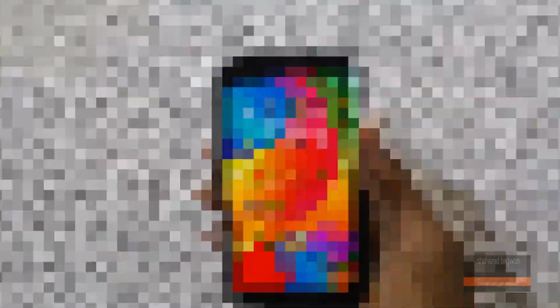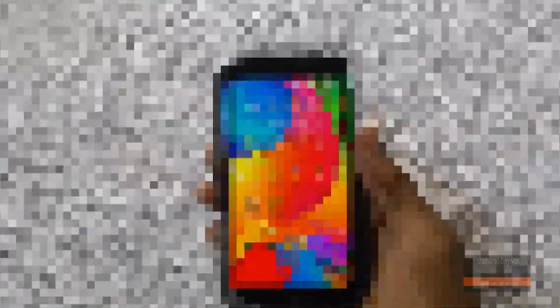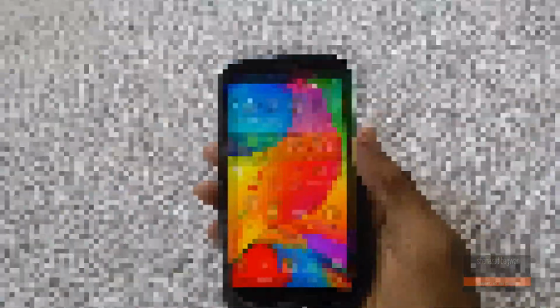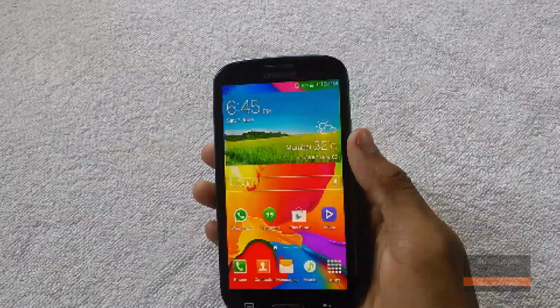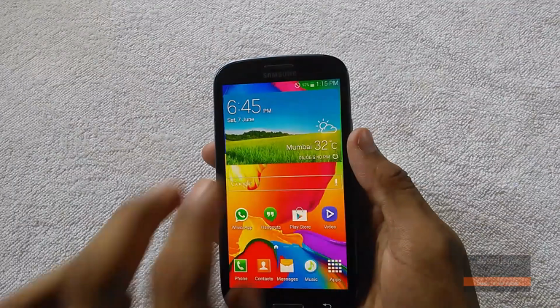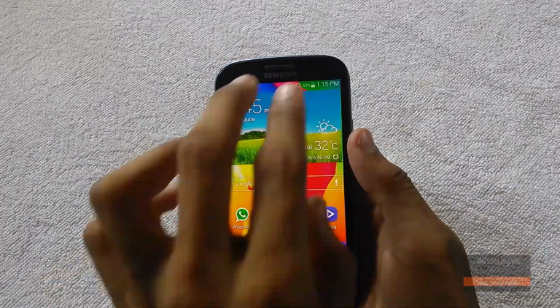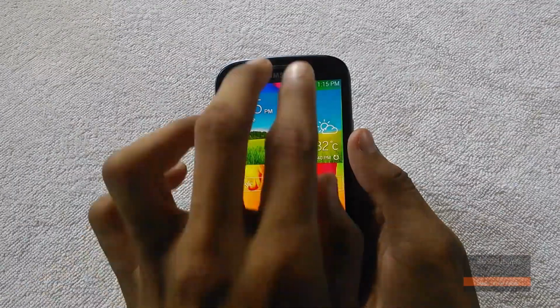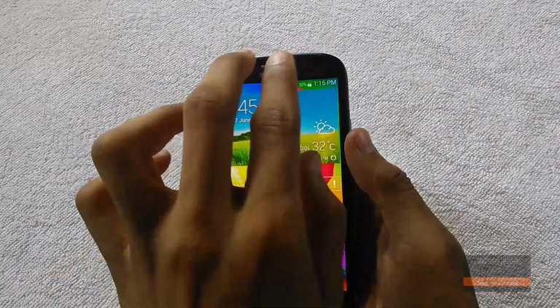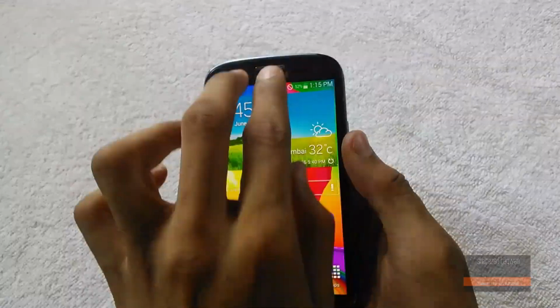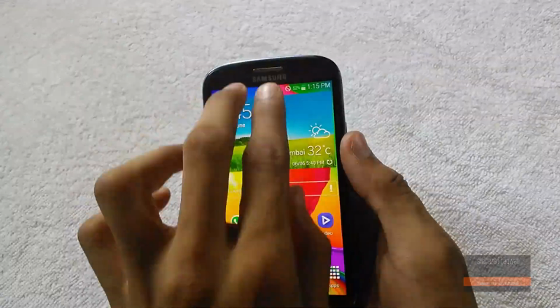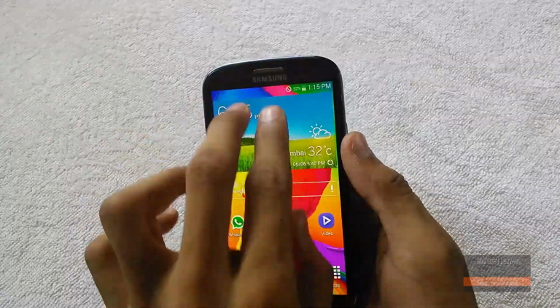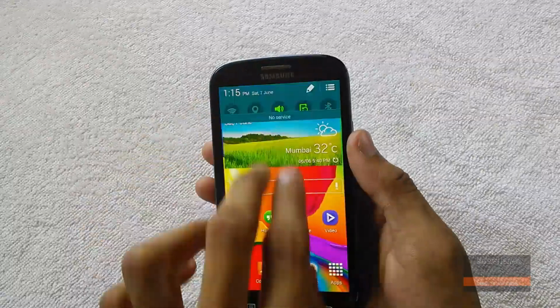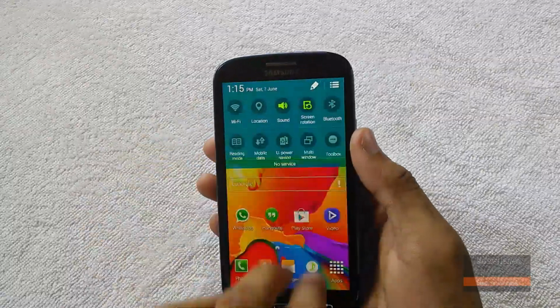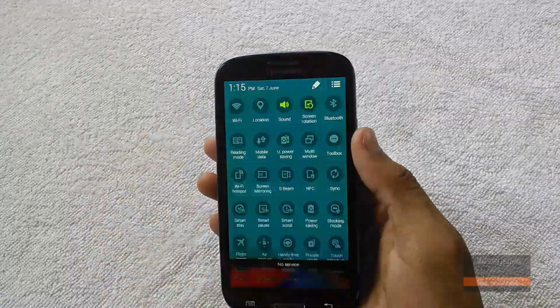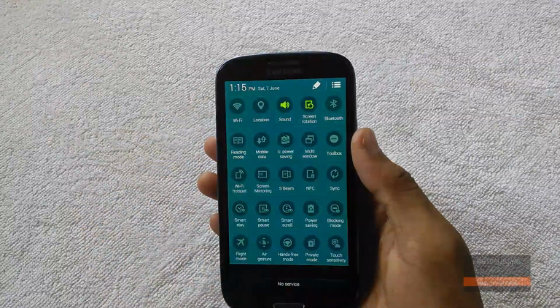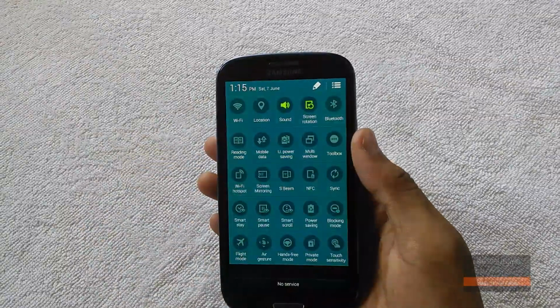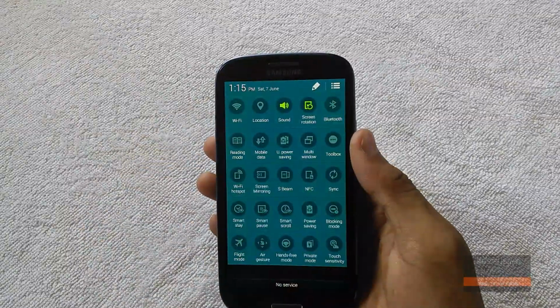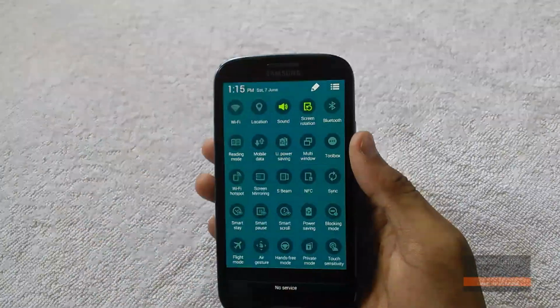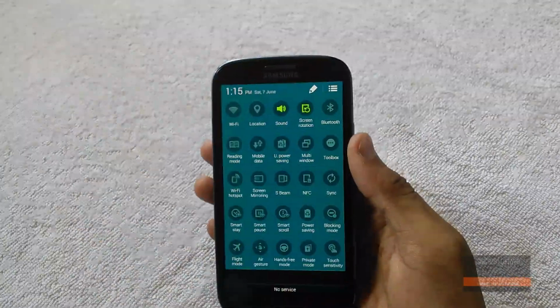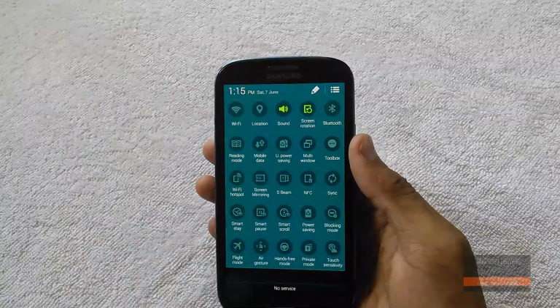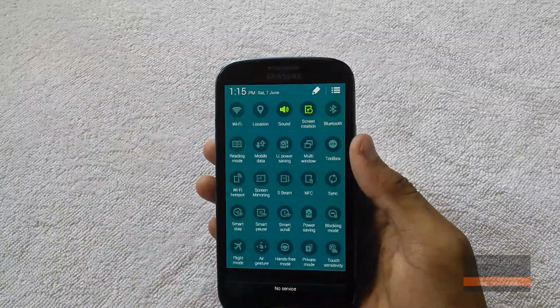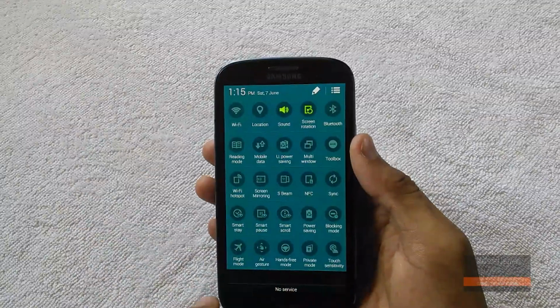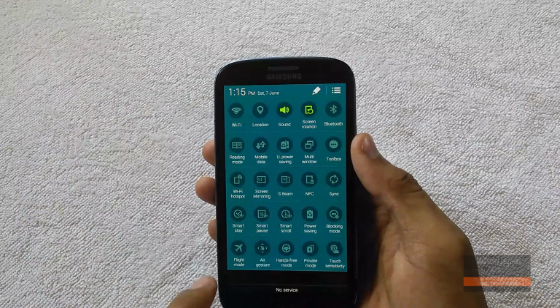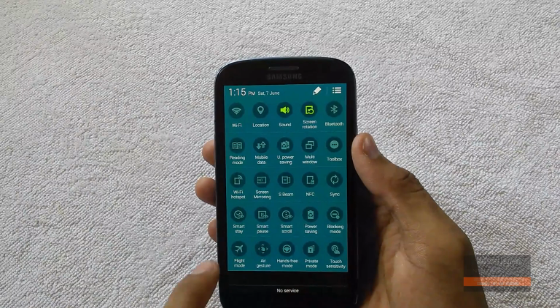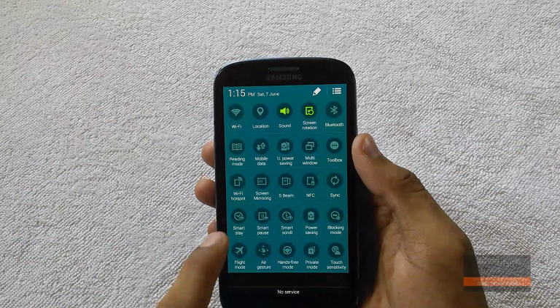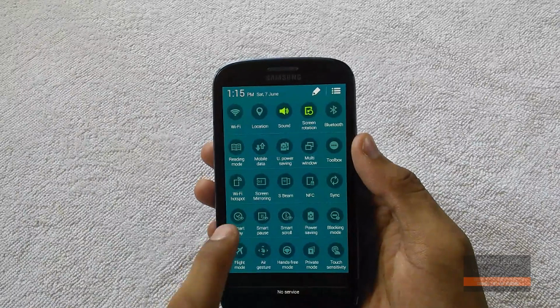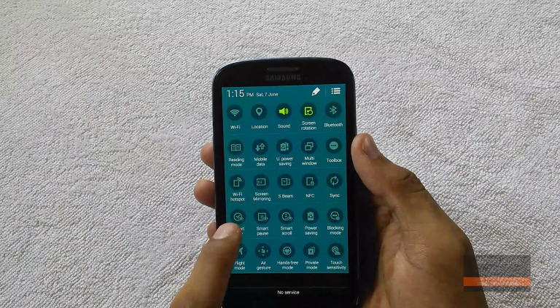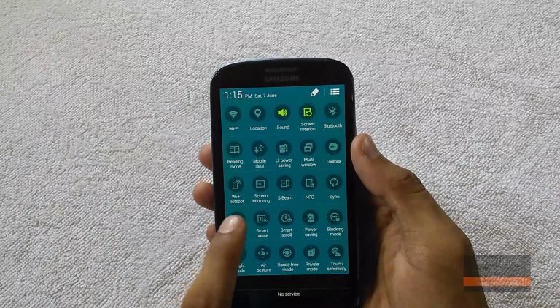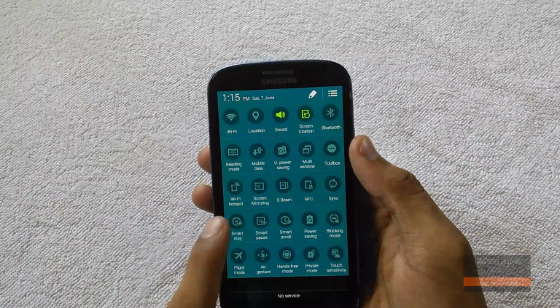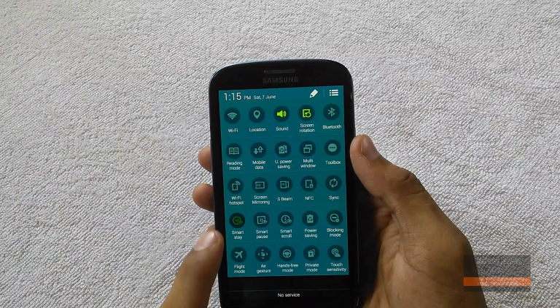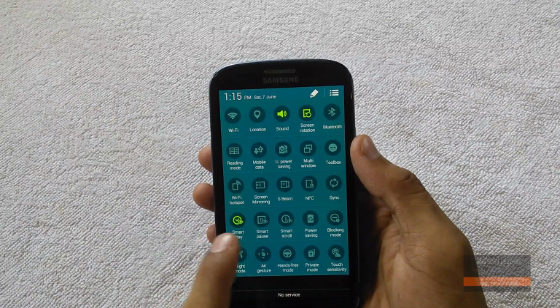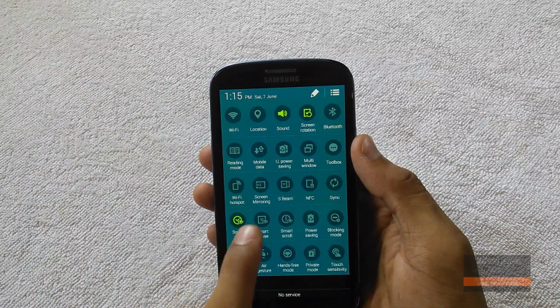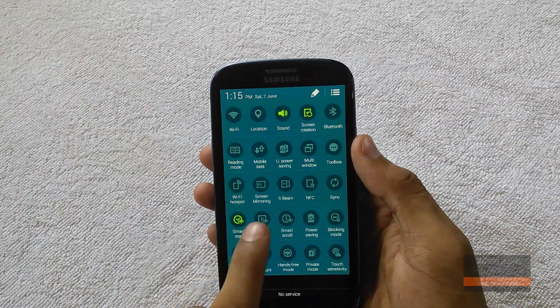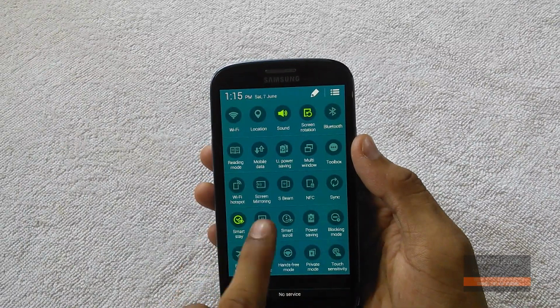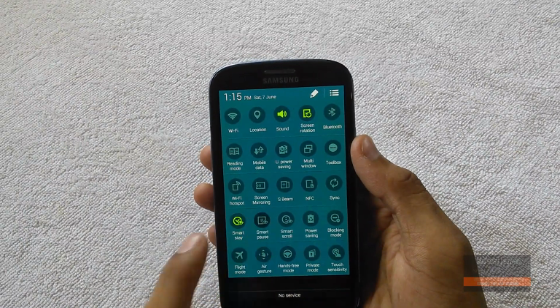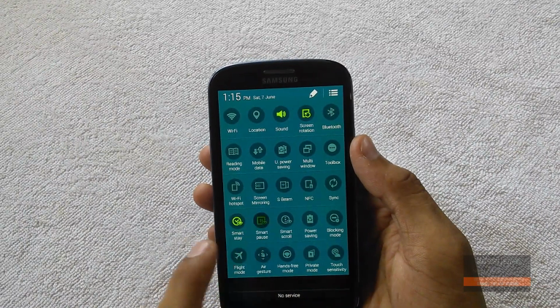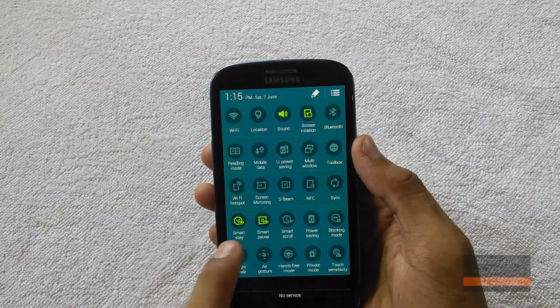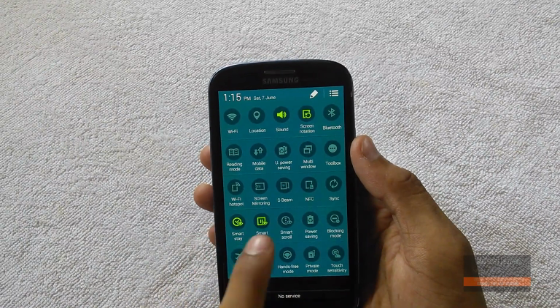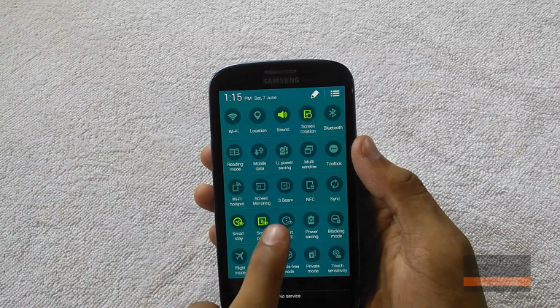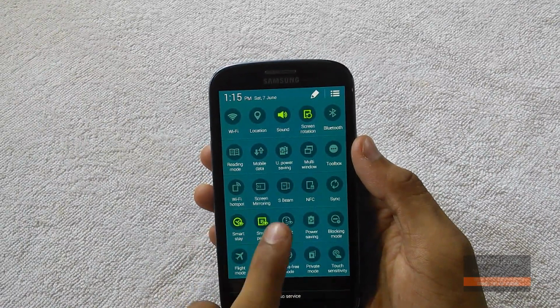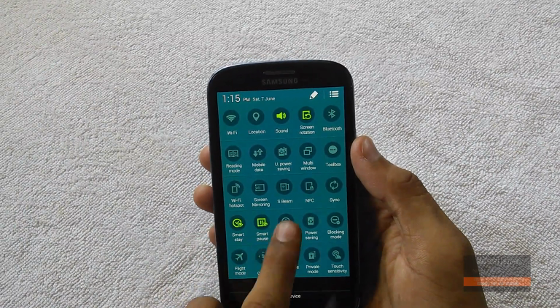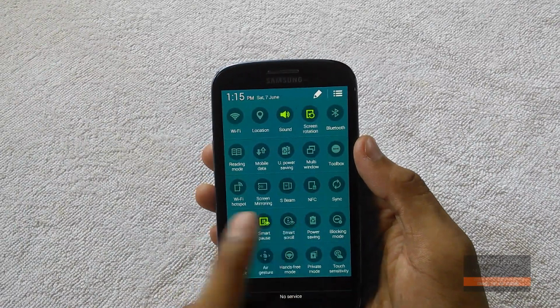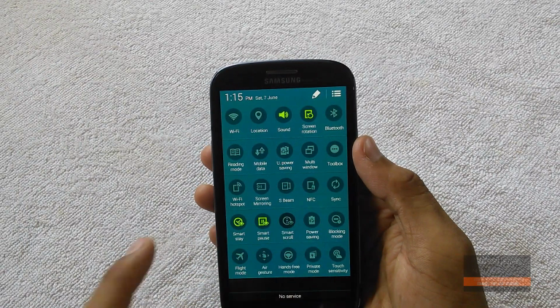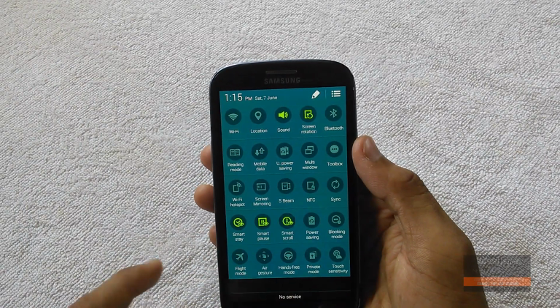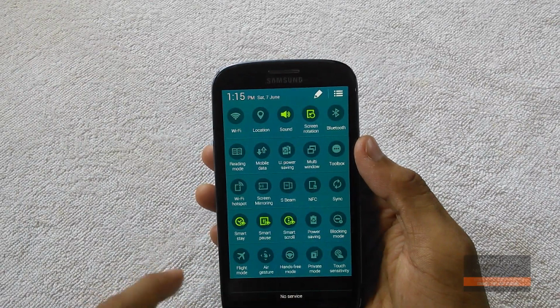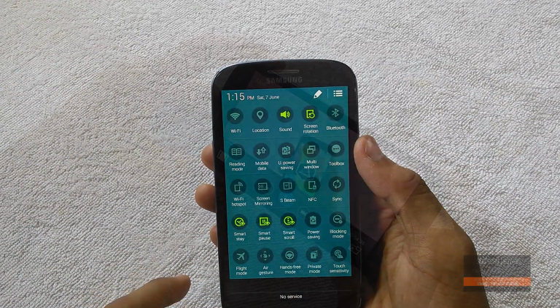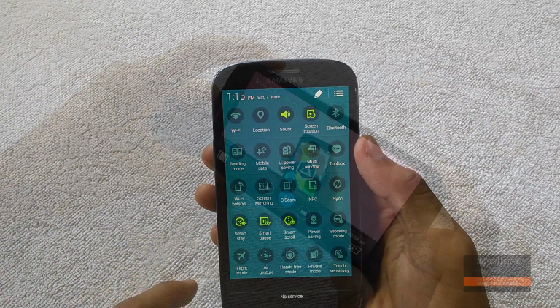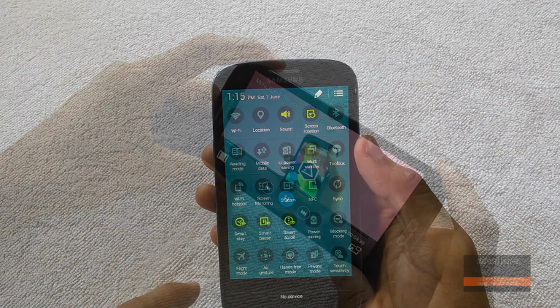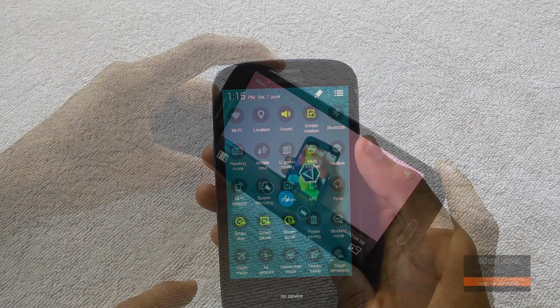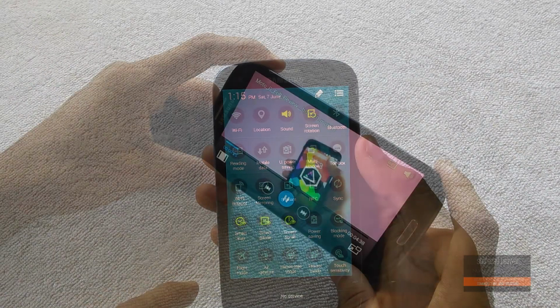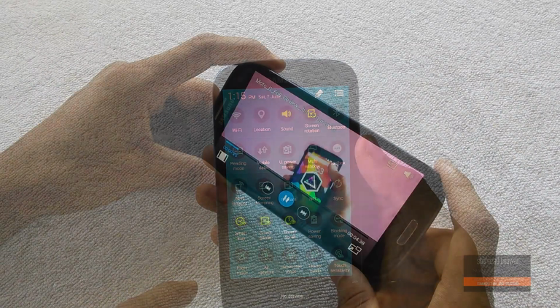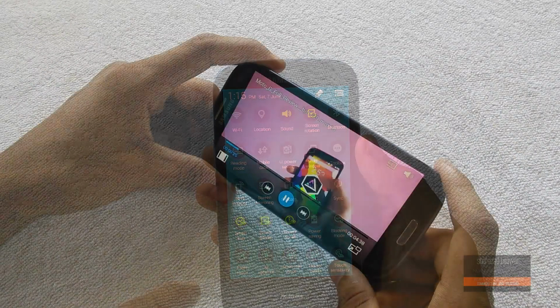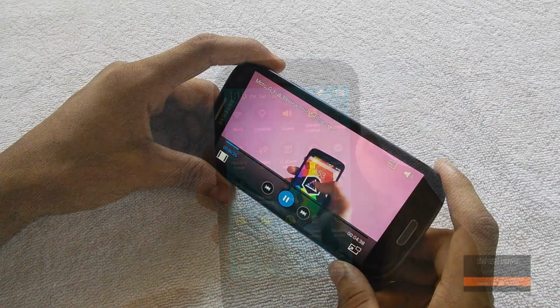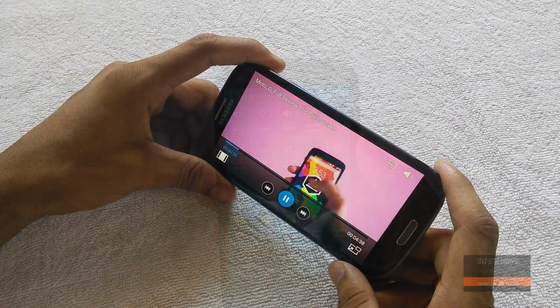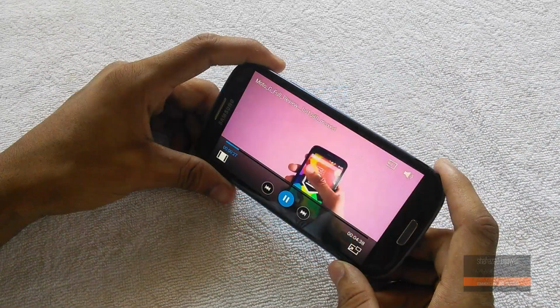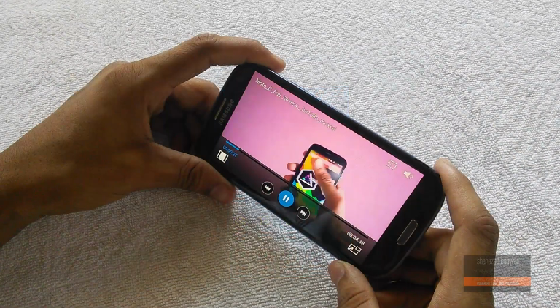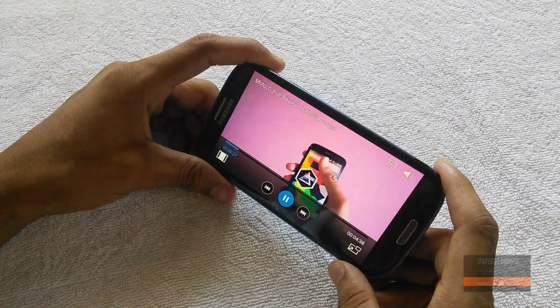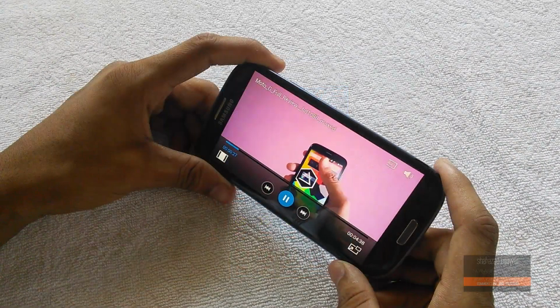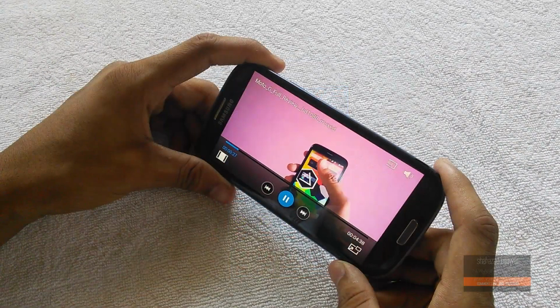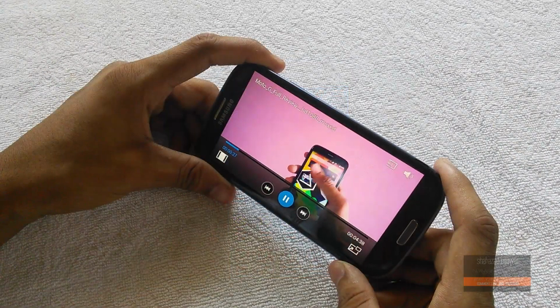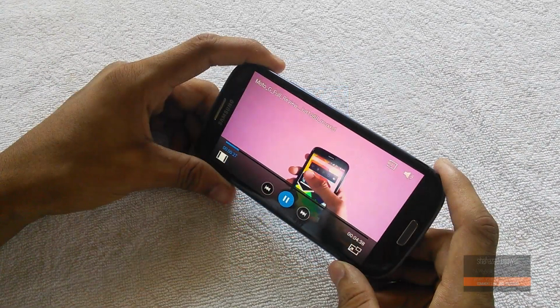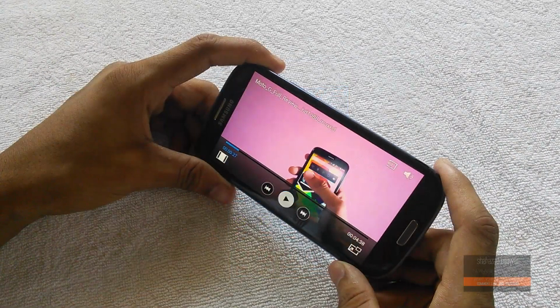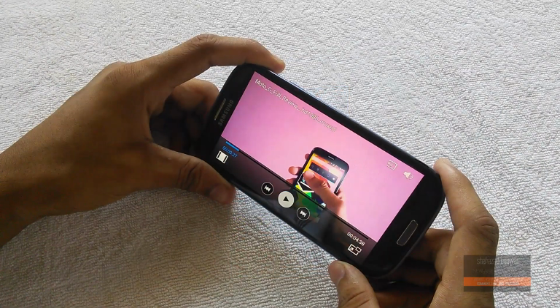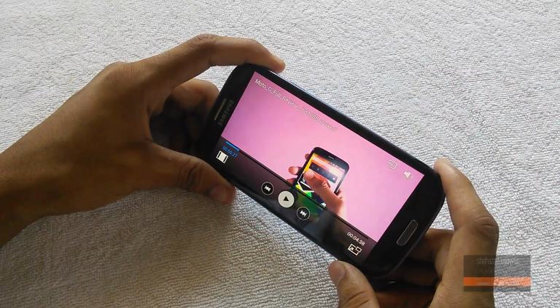Smart Stay, pause, and scroll all work perfectly. Private mode works as well, although the air gesture didn't work.